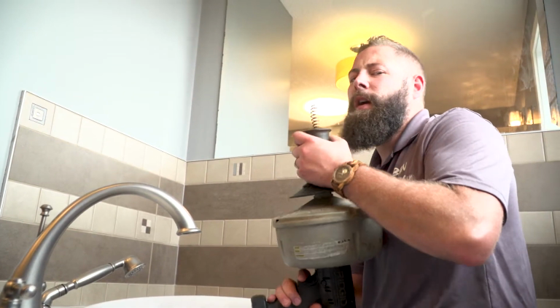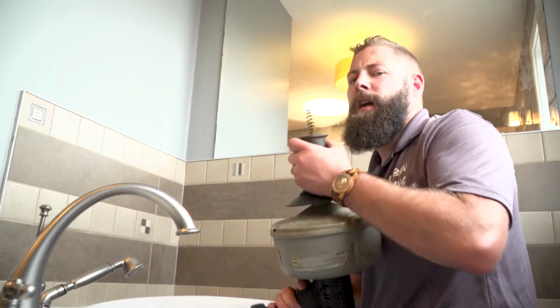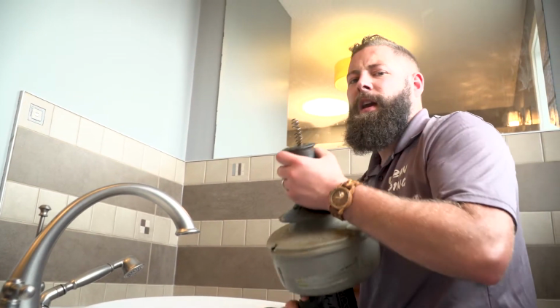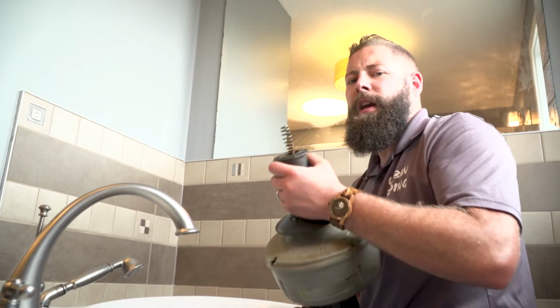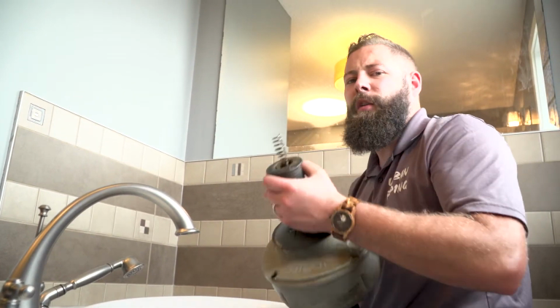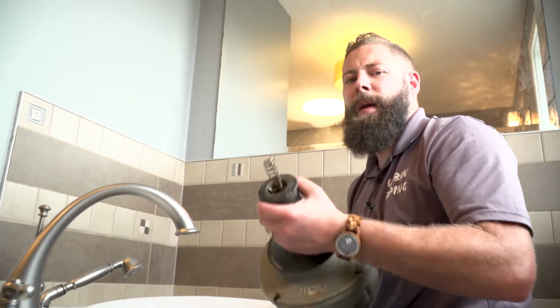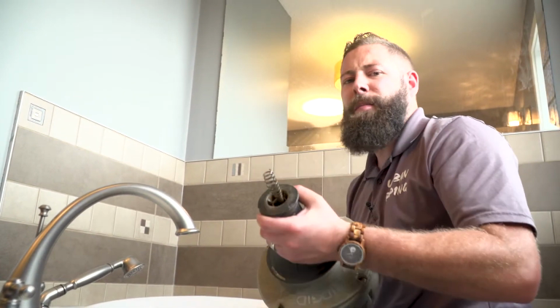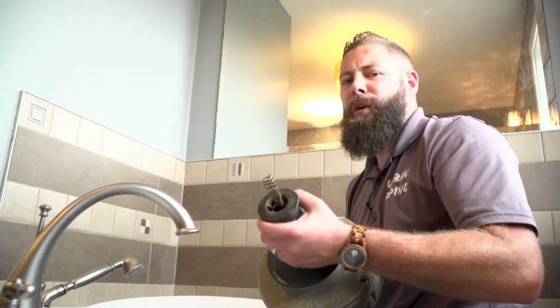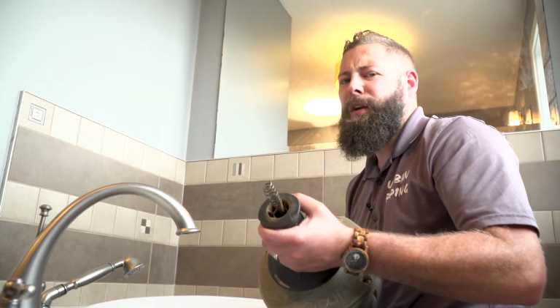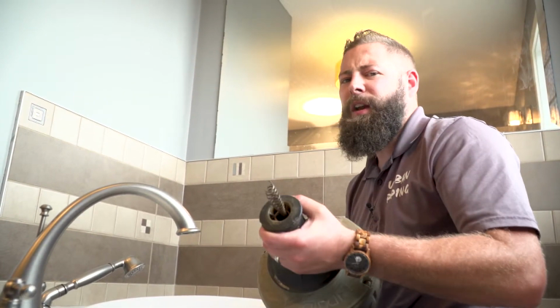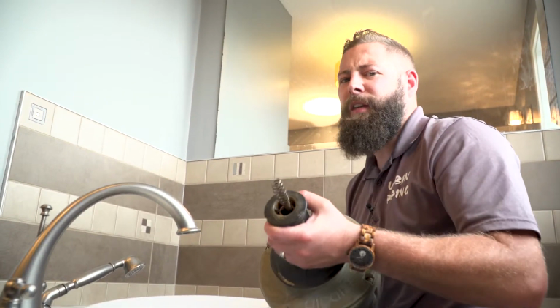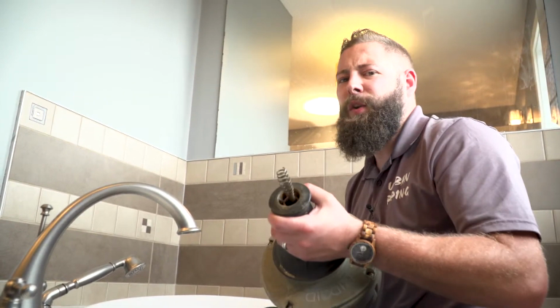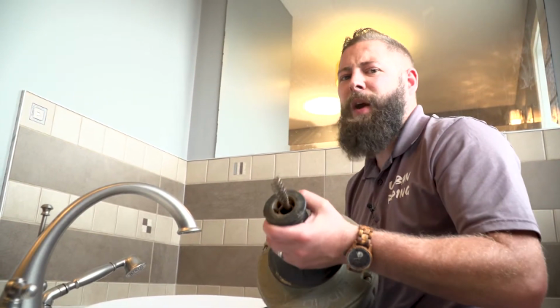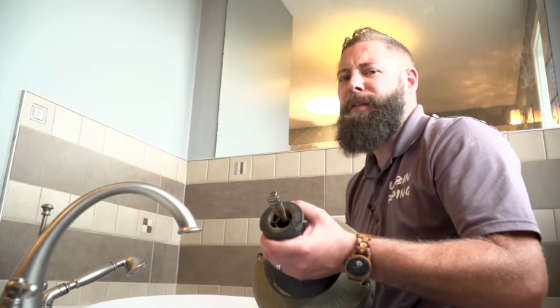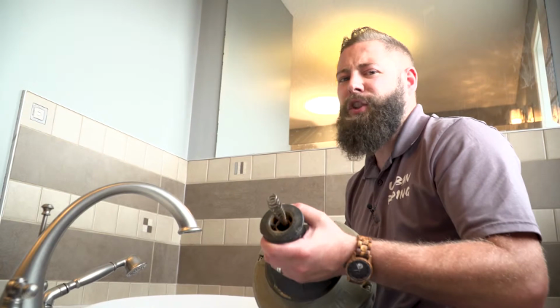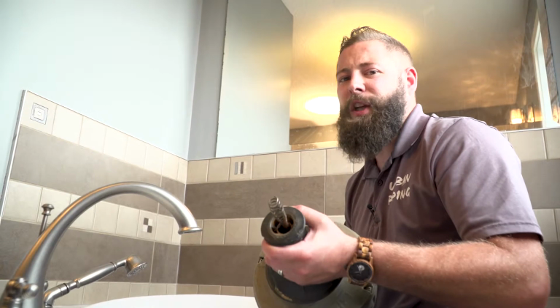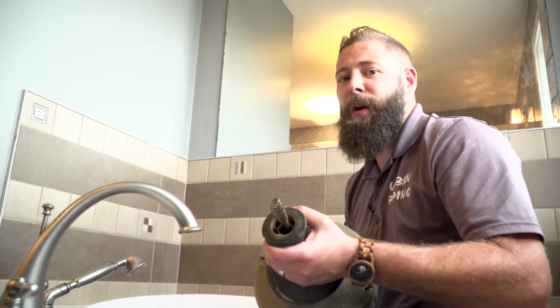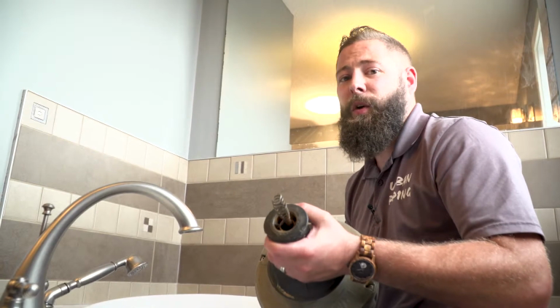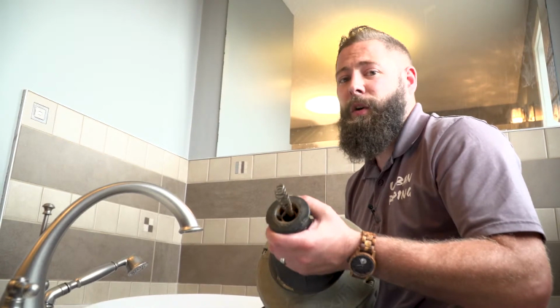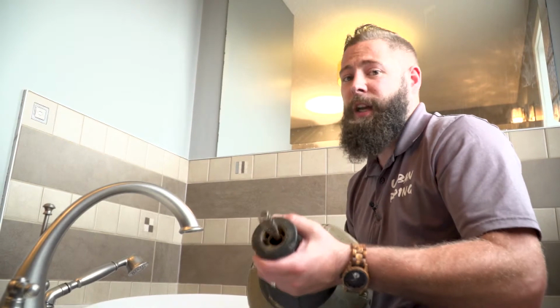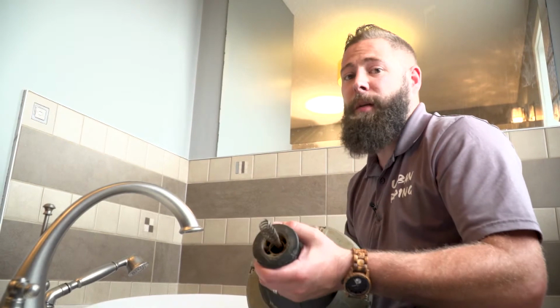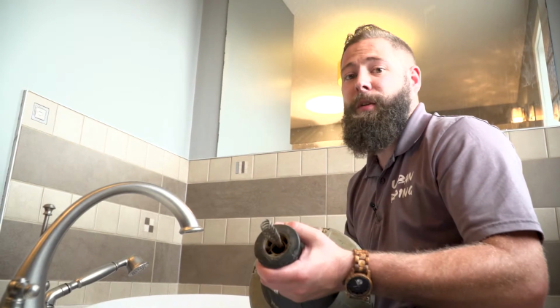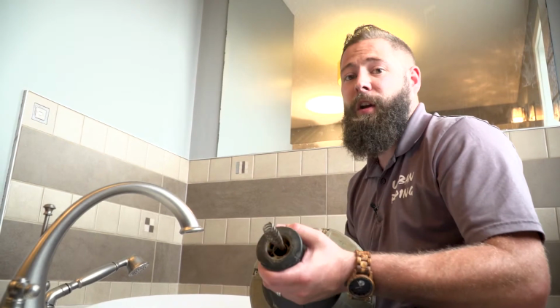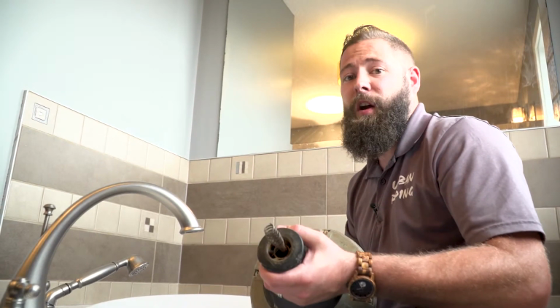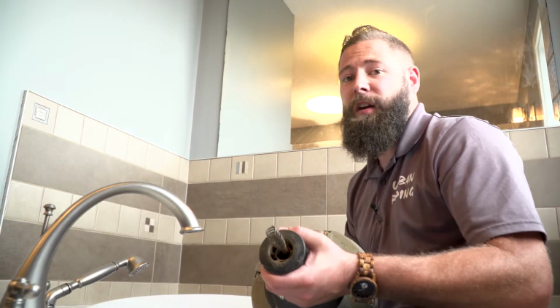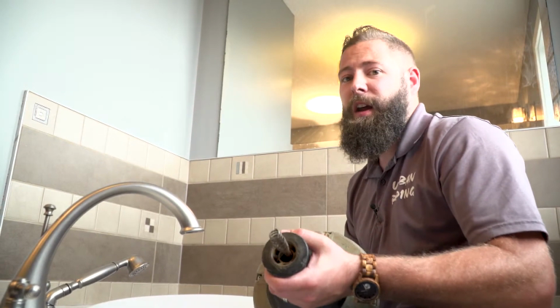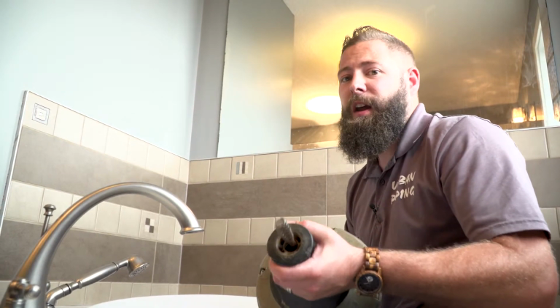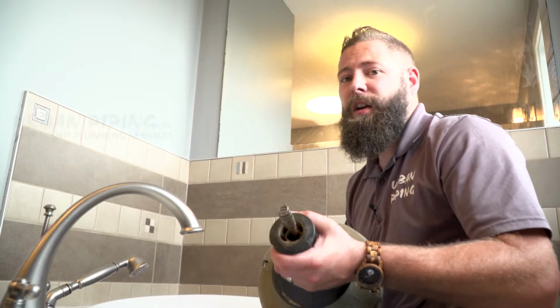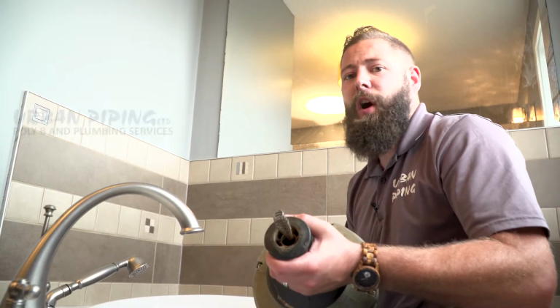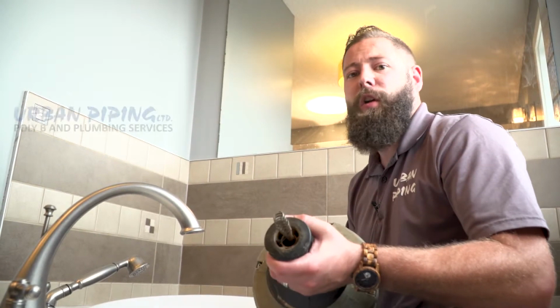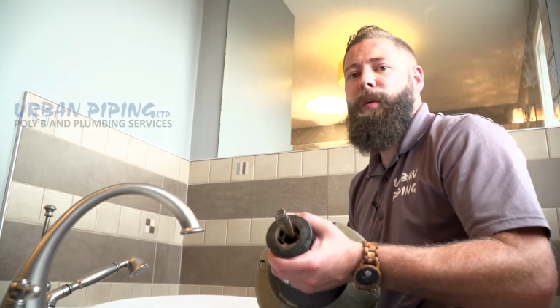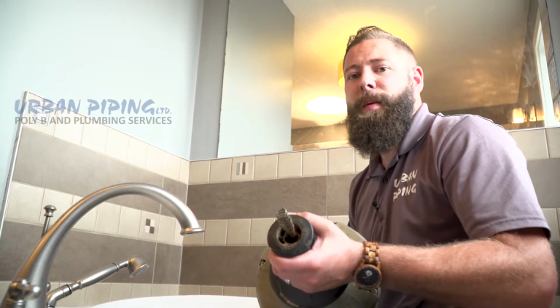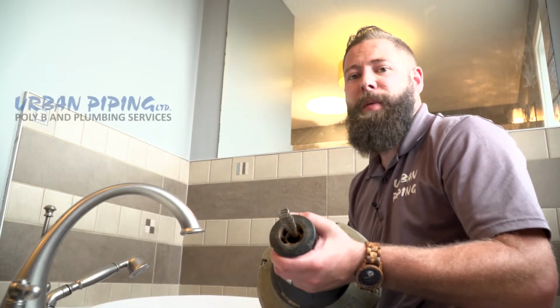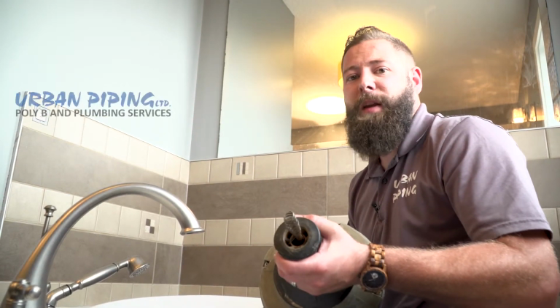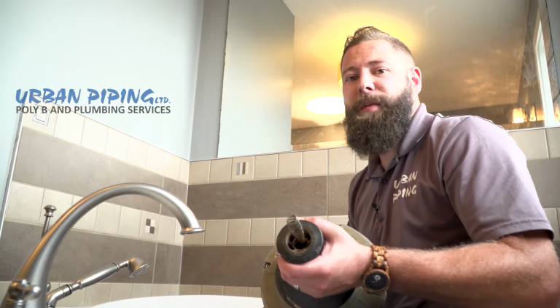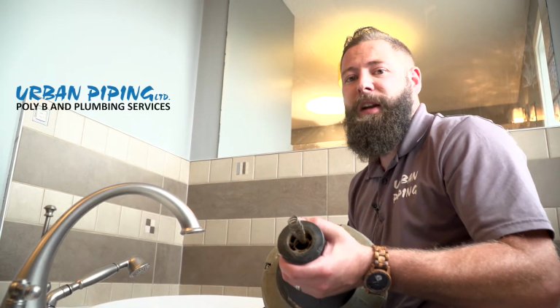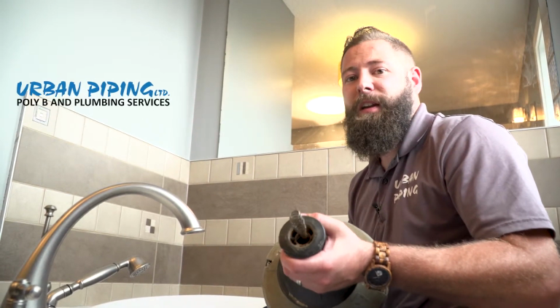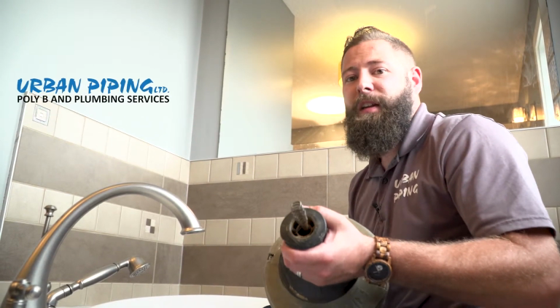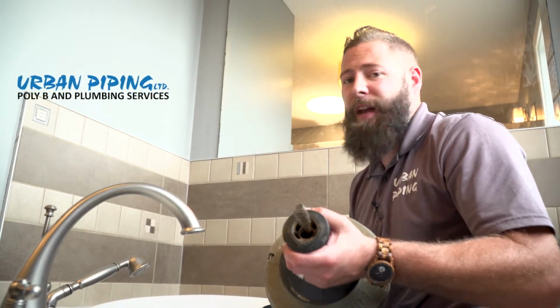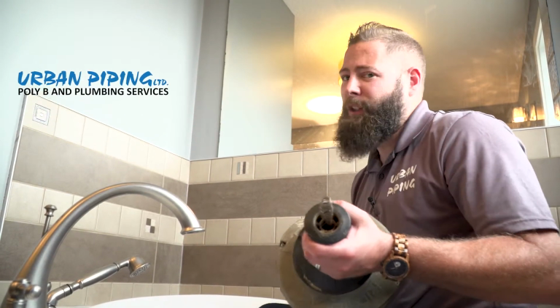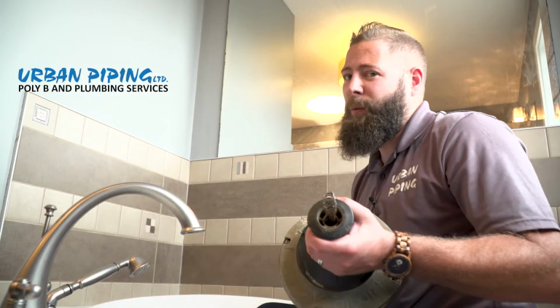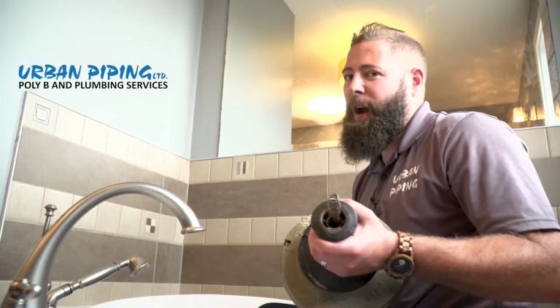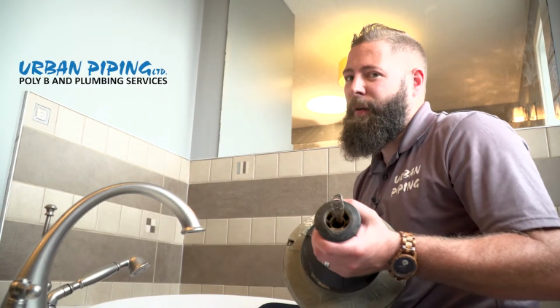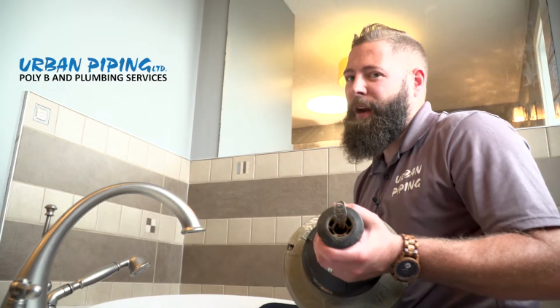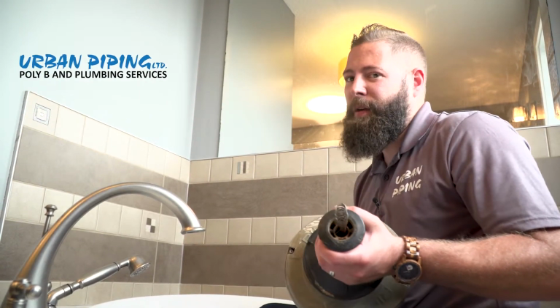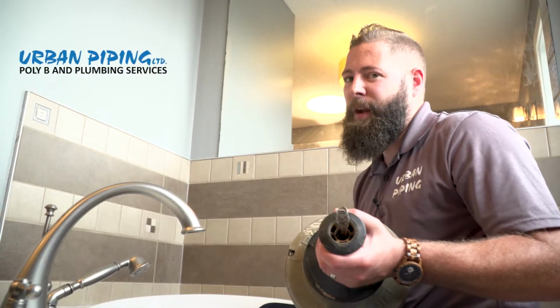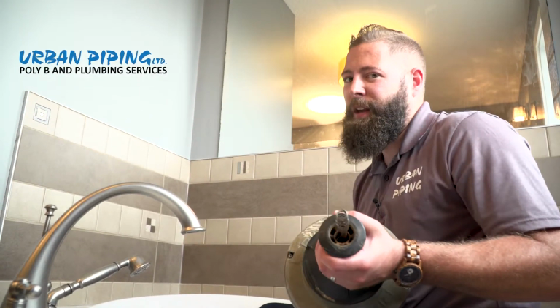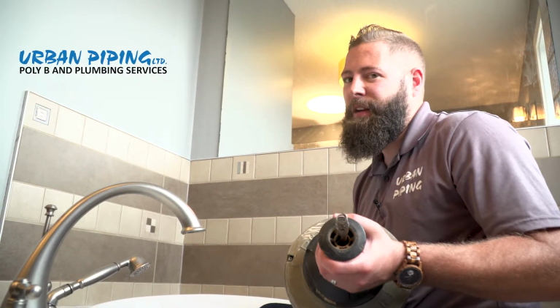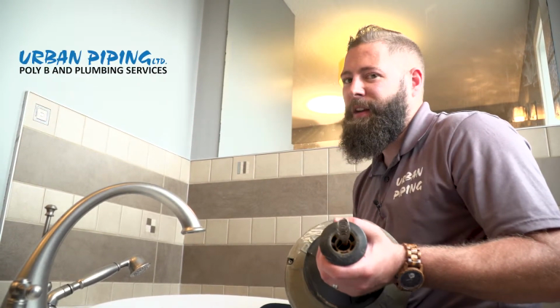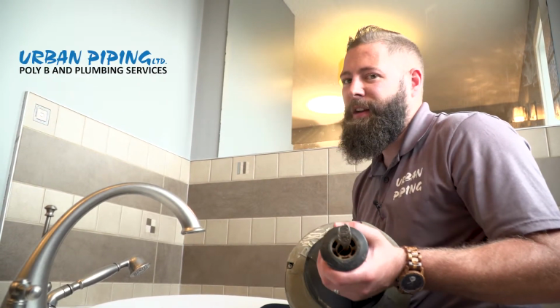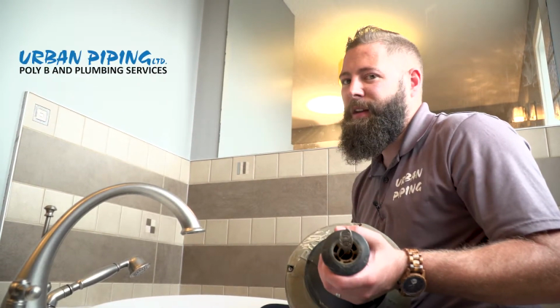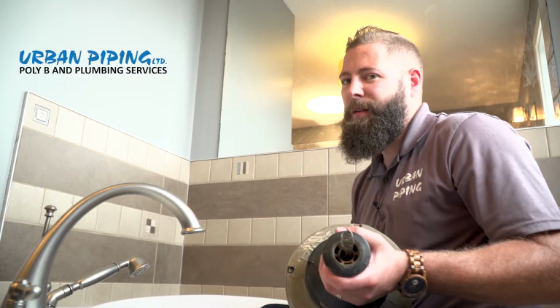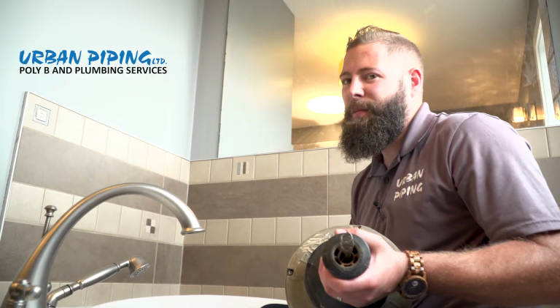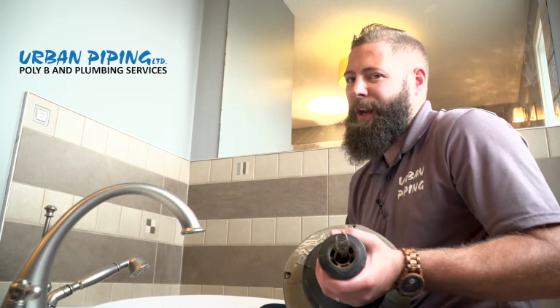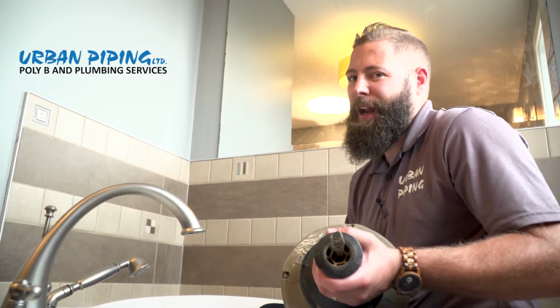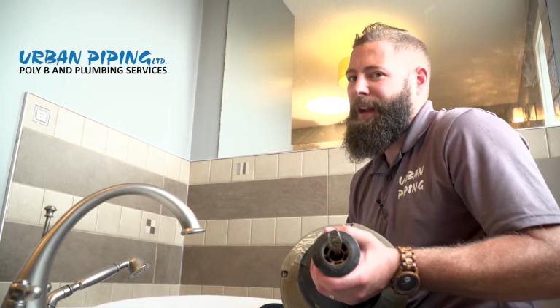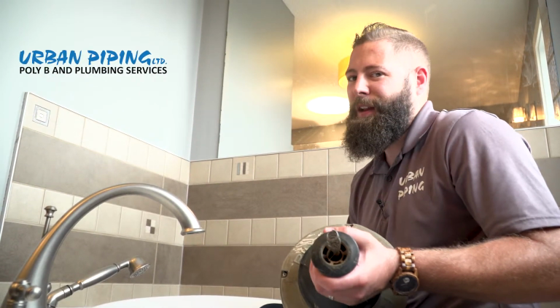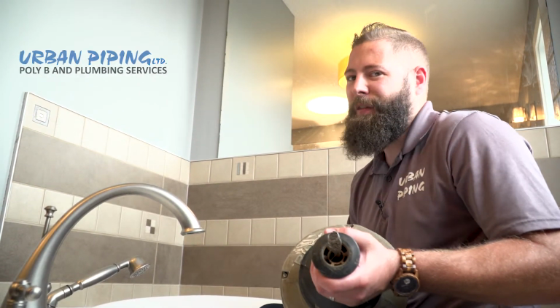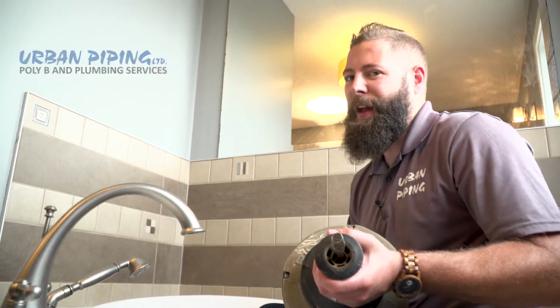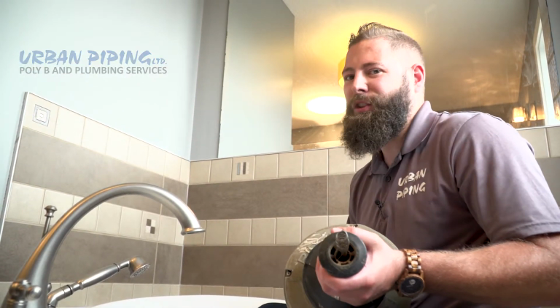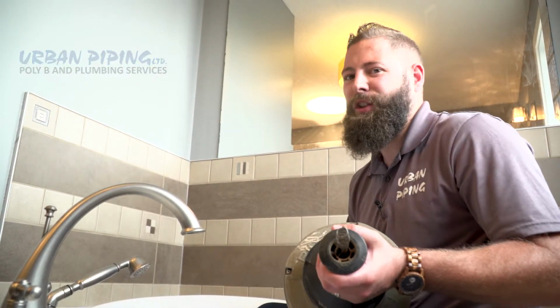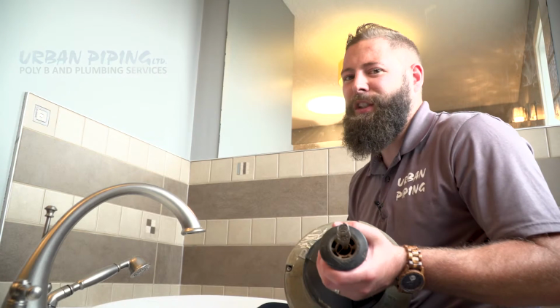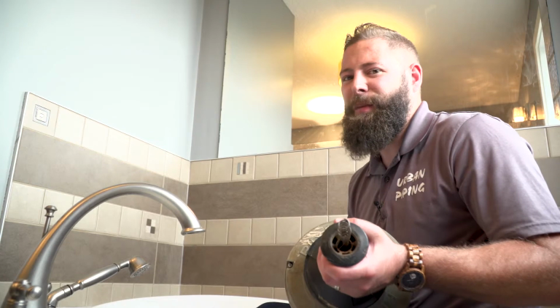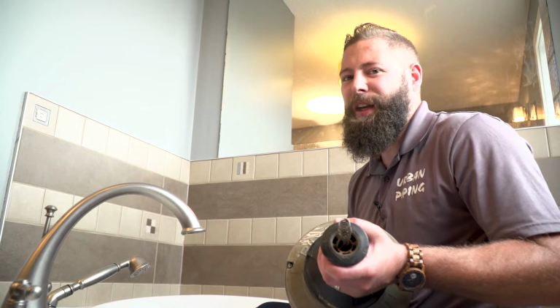And remember, if you have a shower or tub clog, call Urban Piping. That's who I recommend. But hey, that's just me.